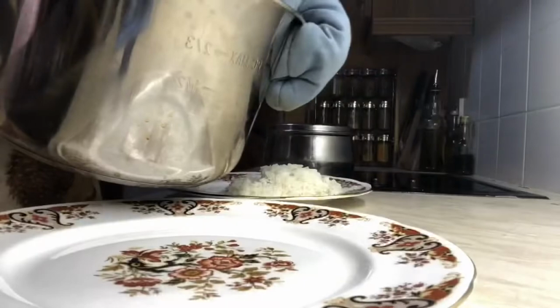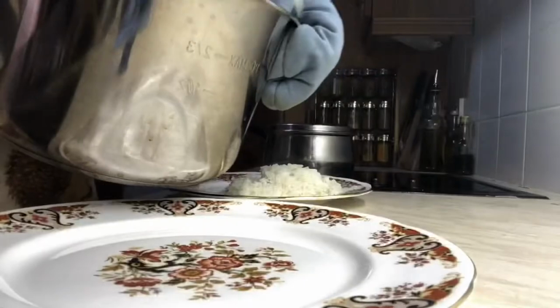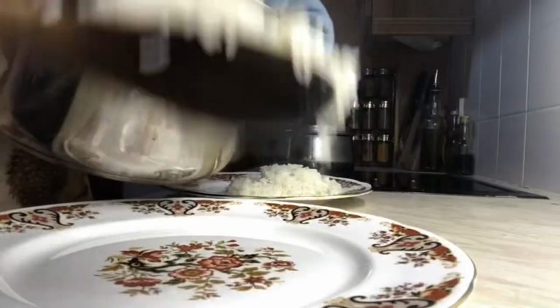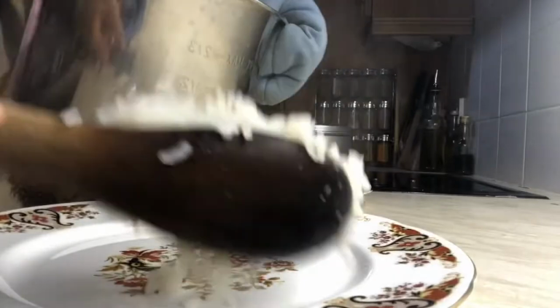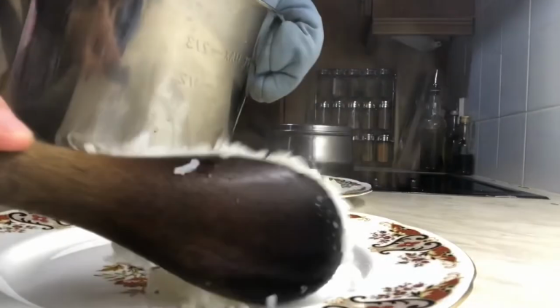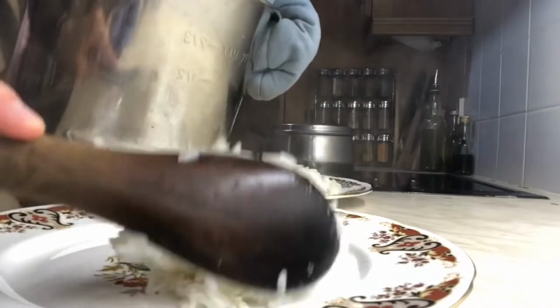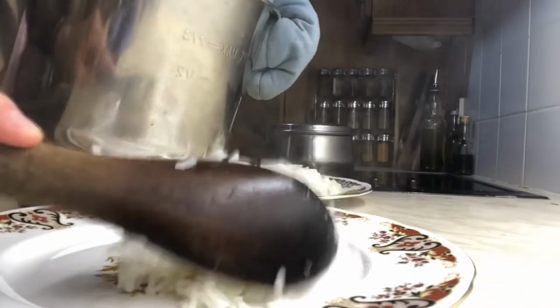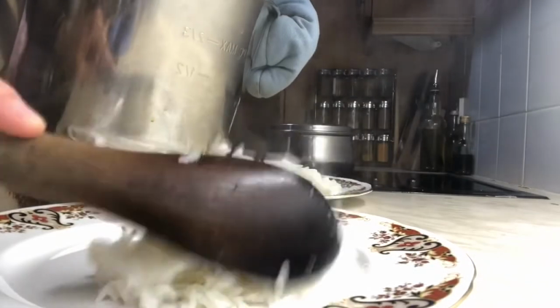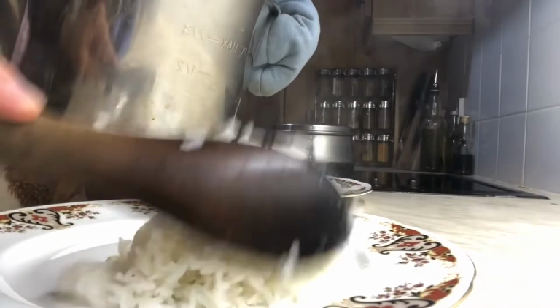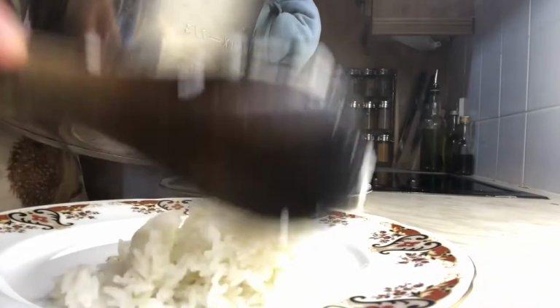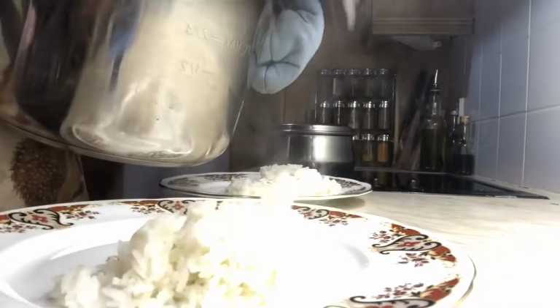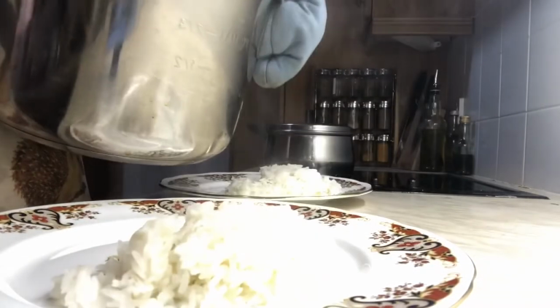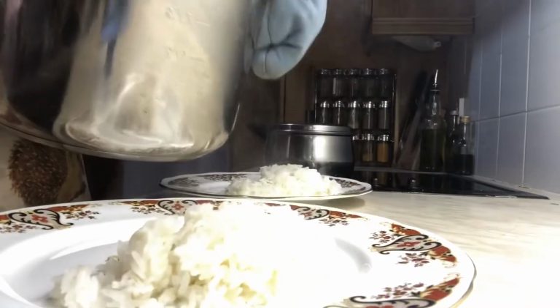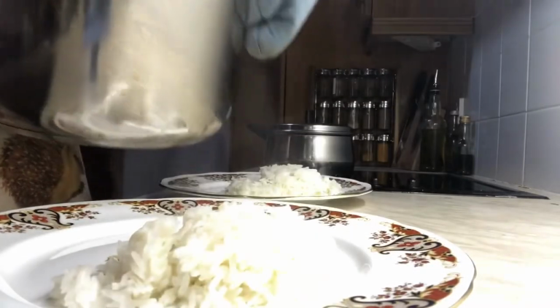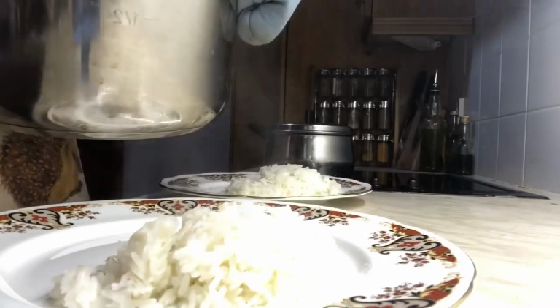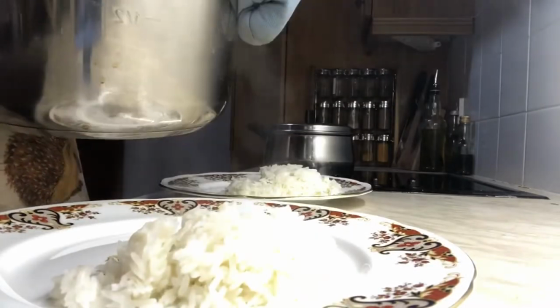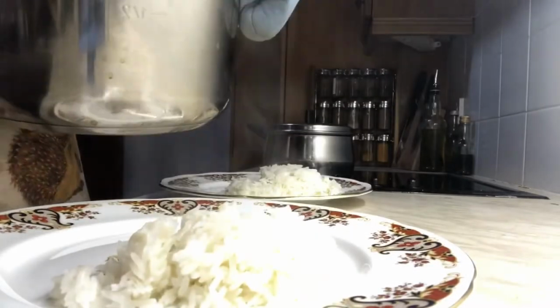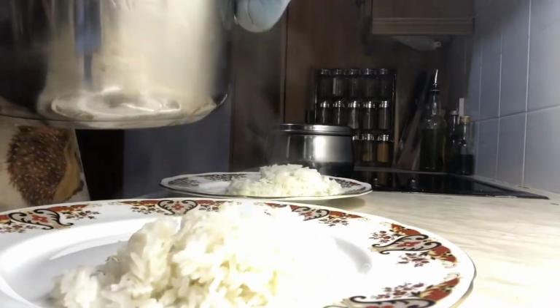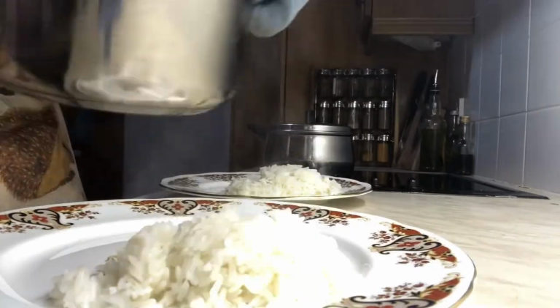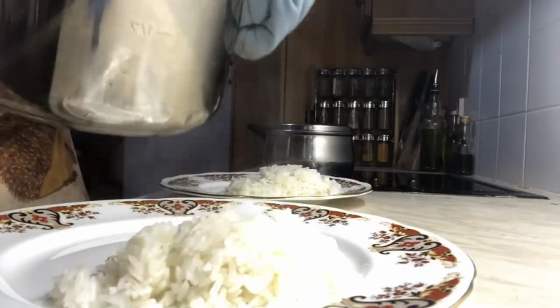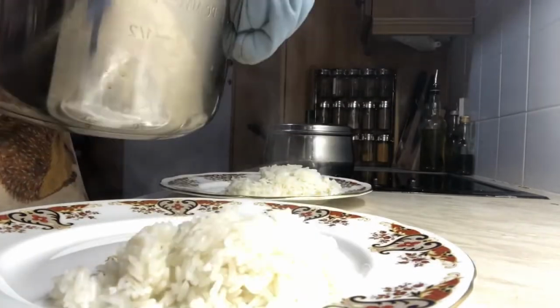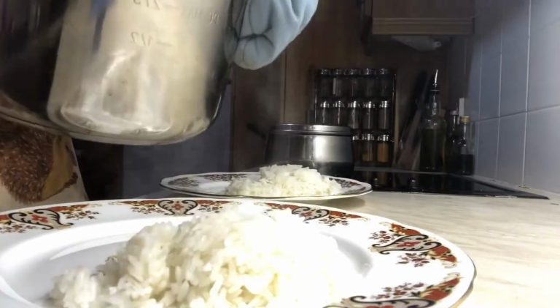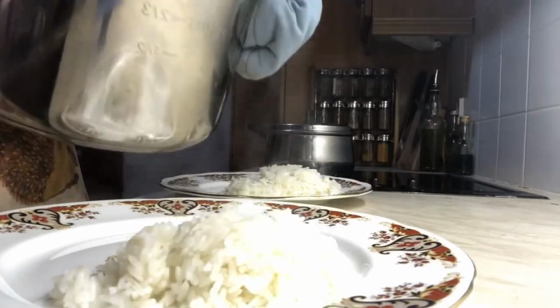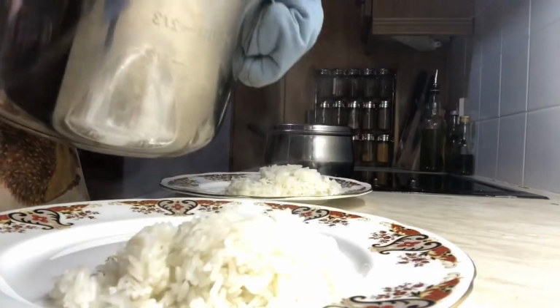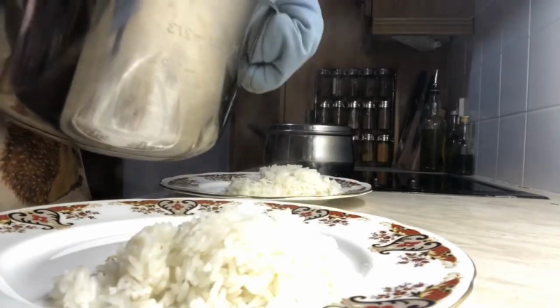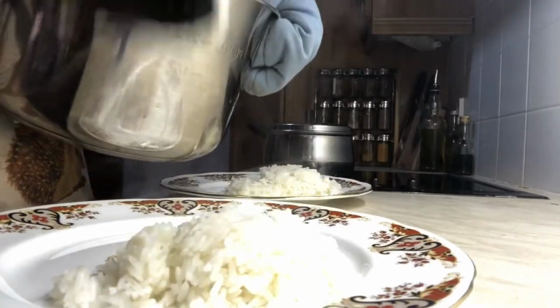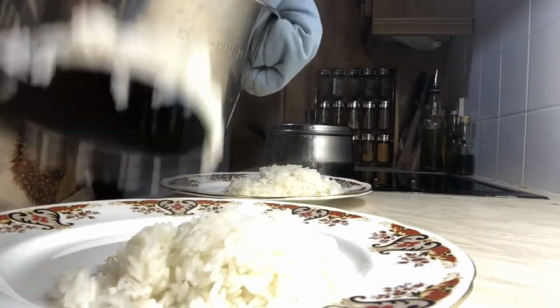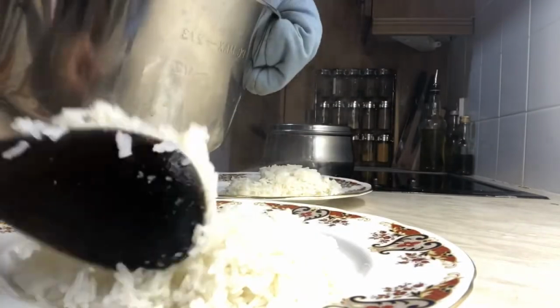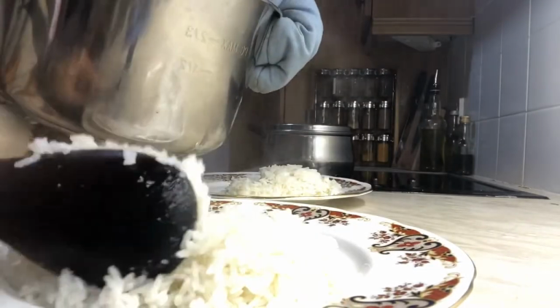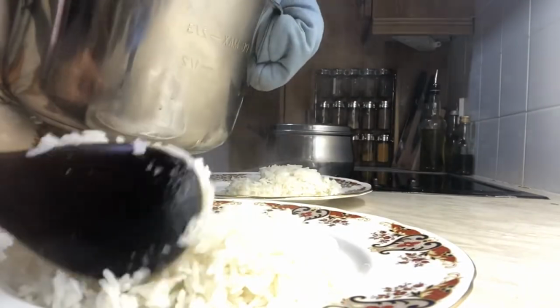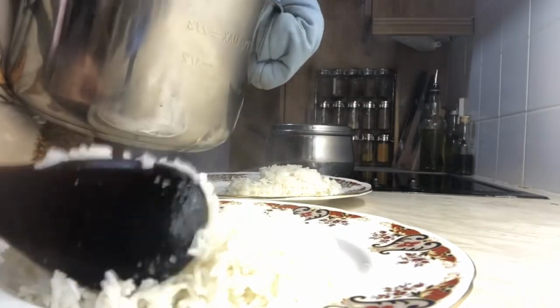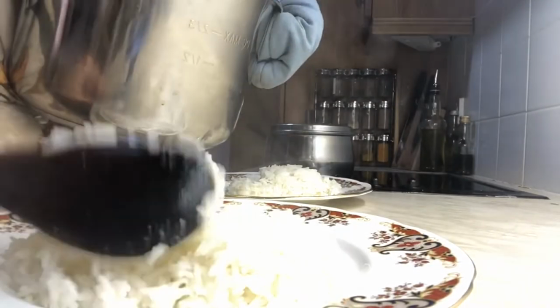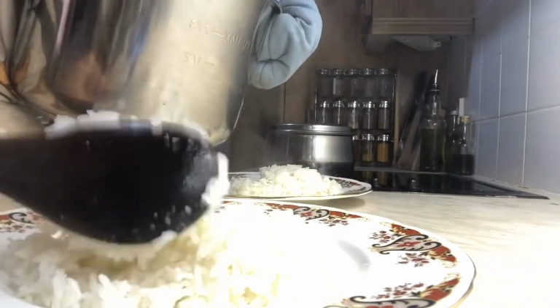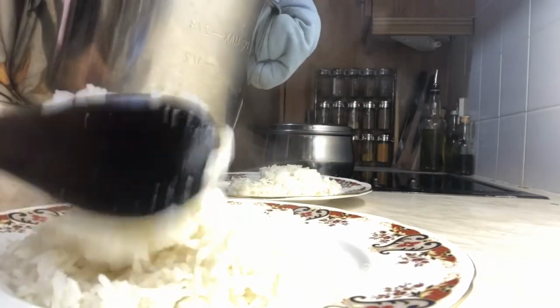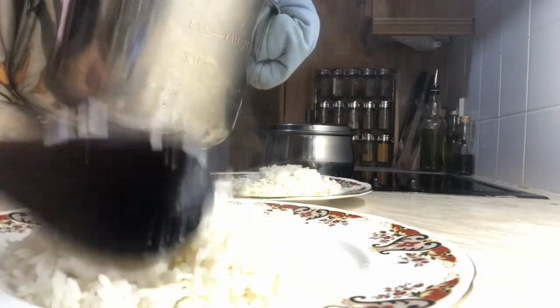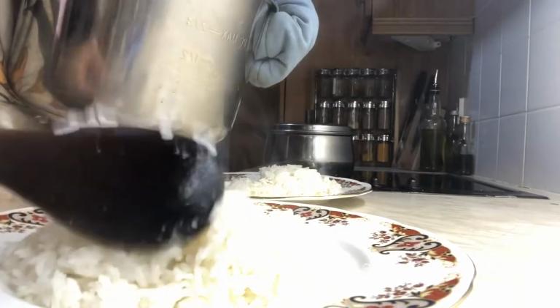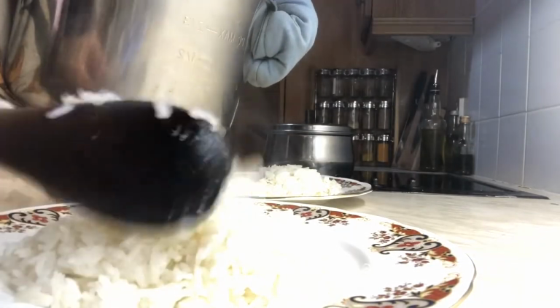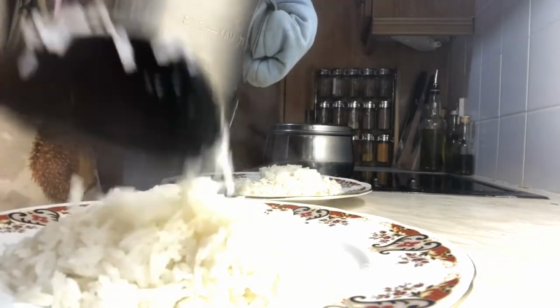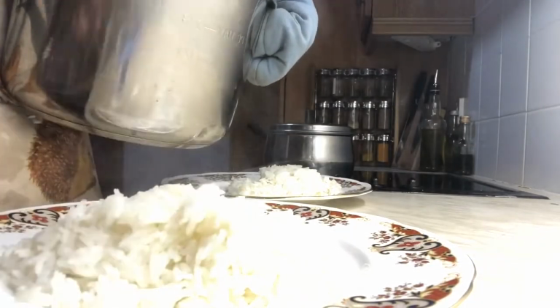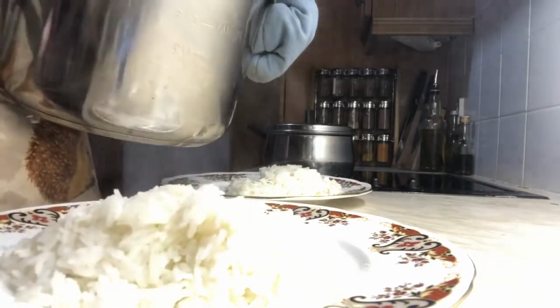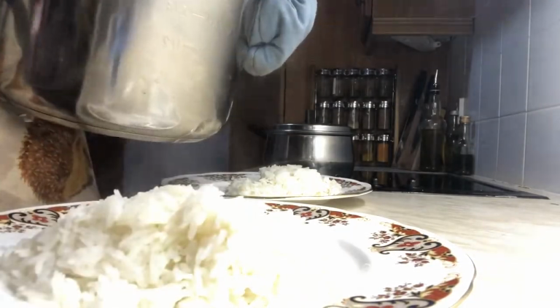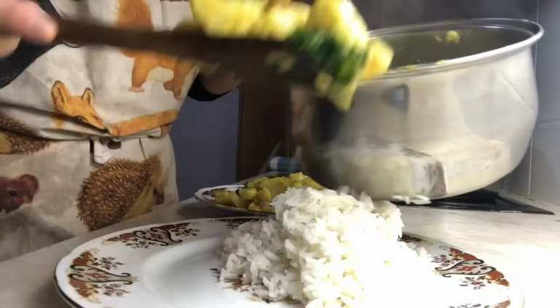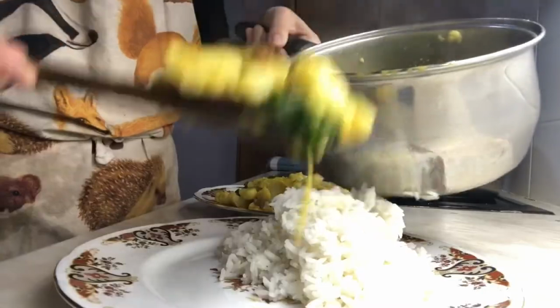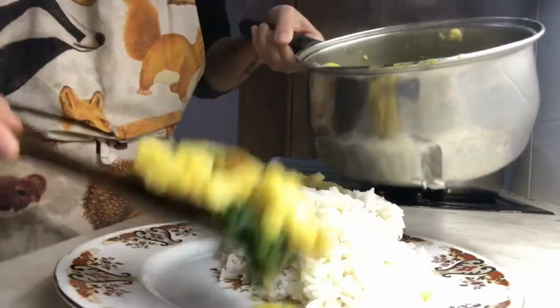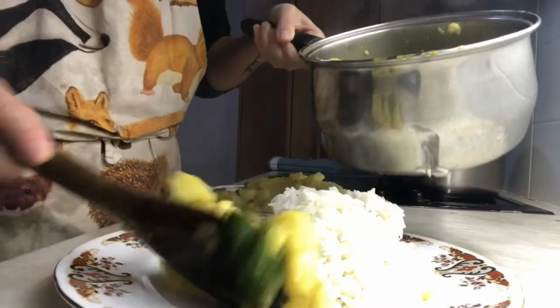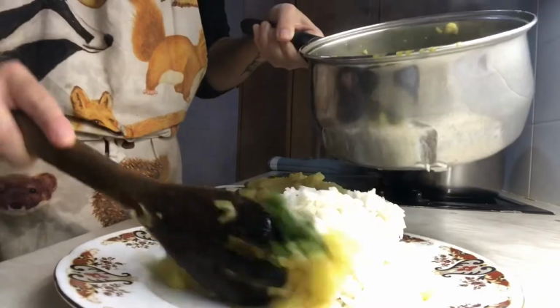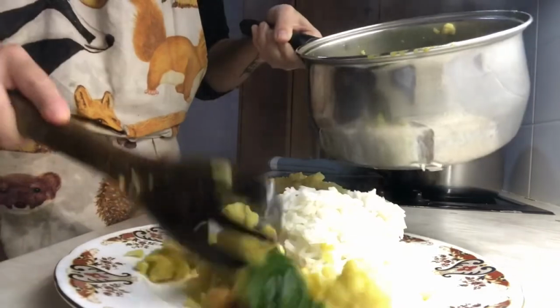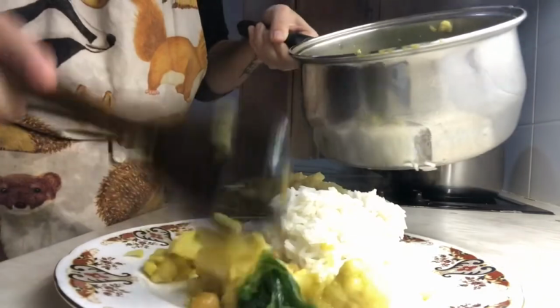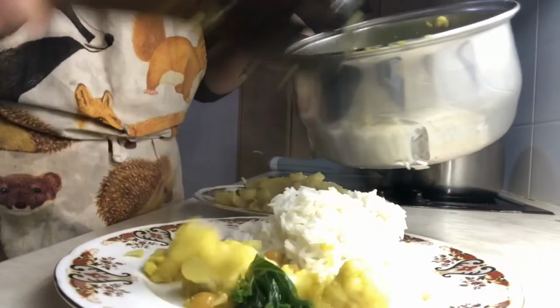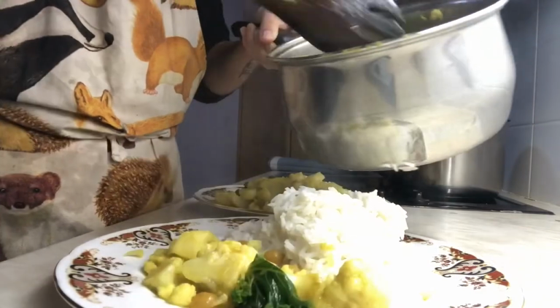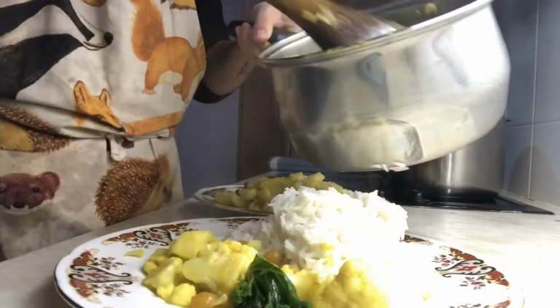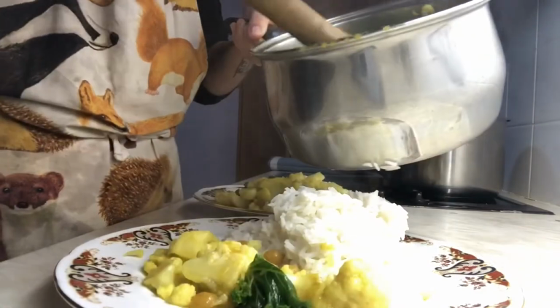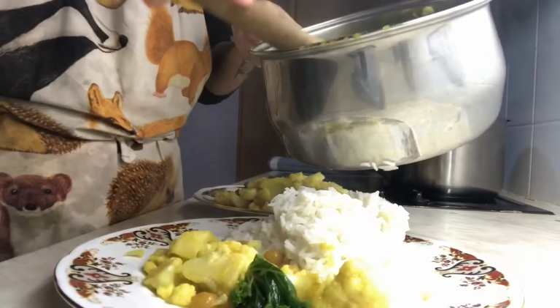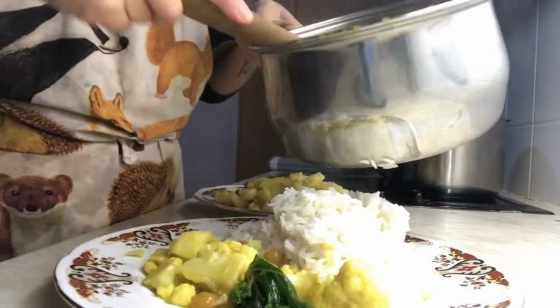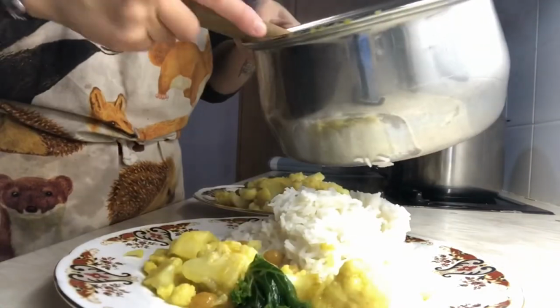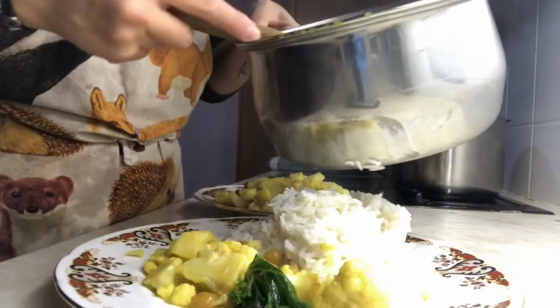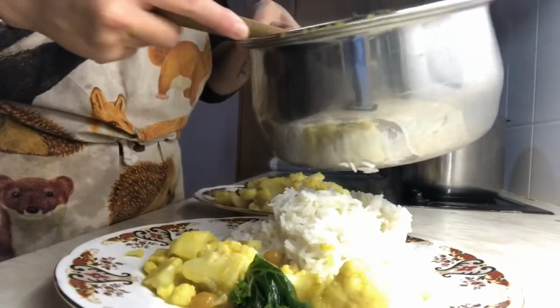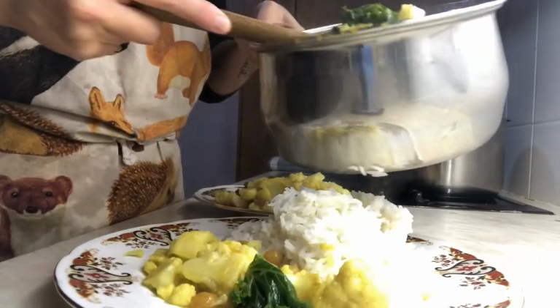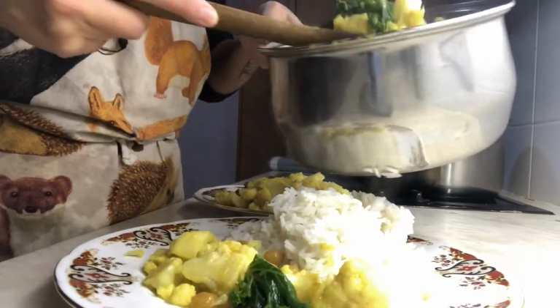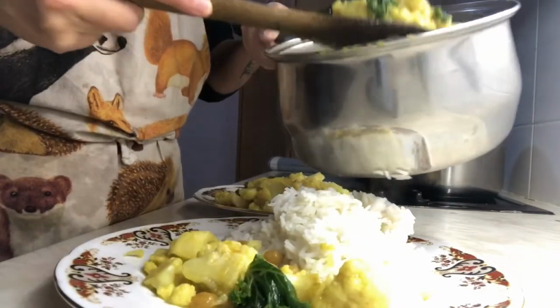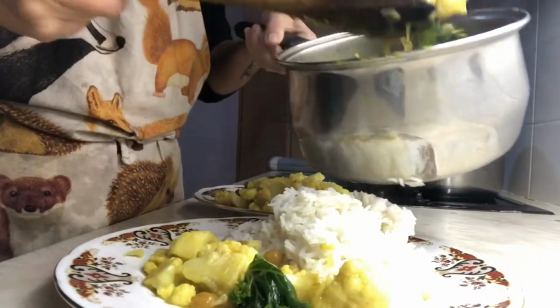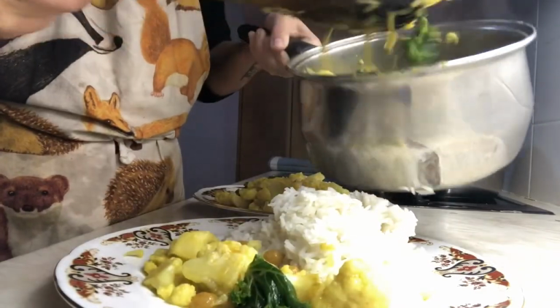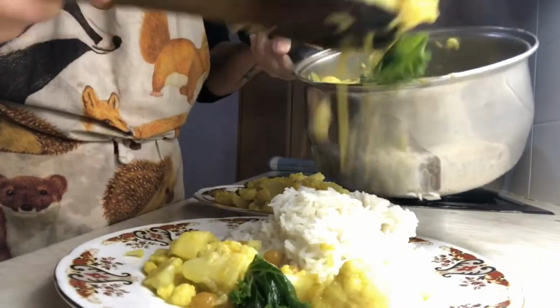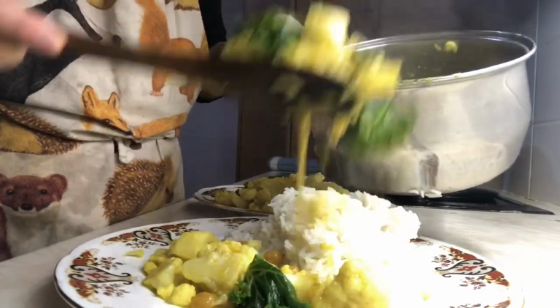When everything's done, just serve it all up. This recipe also freezes really, really well, so if you have any leftovers definitely consider freezing it for a rainy day.